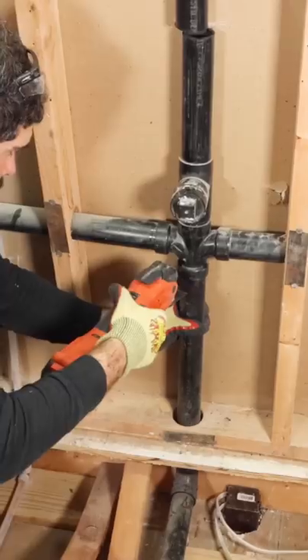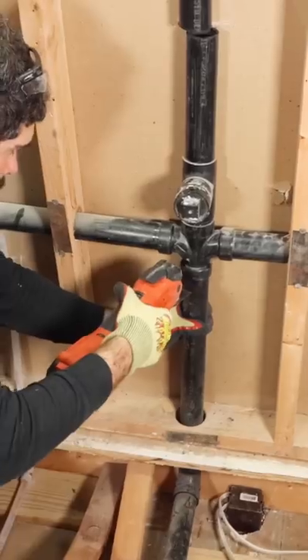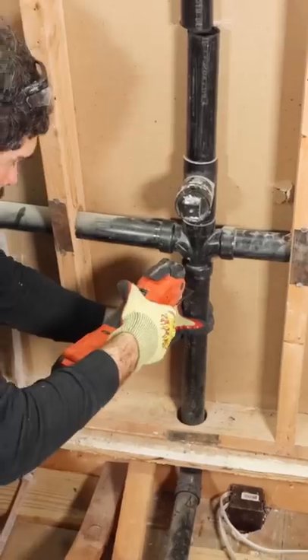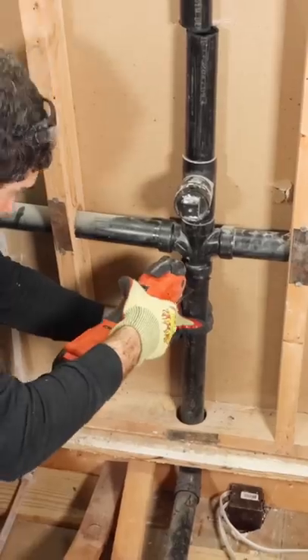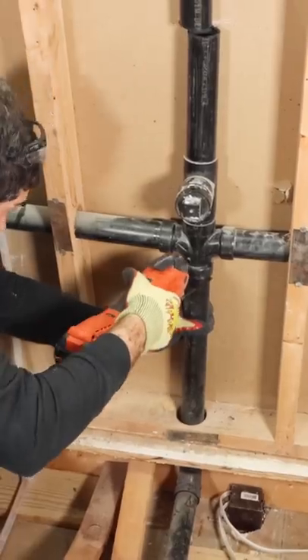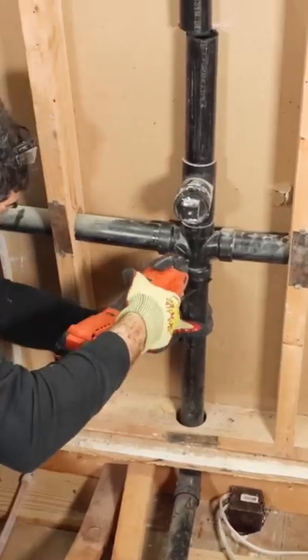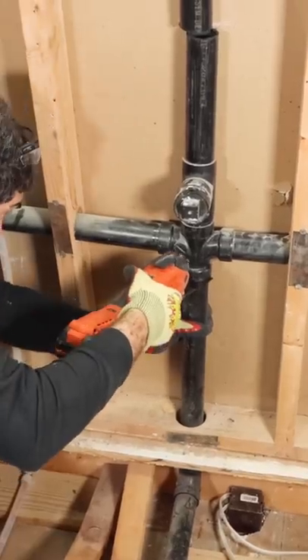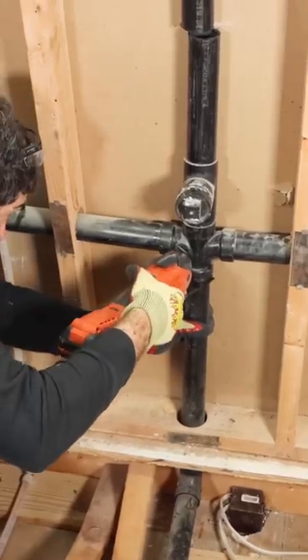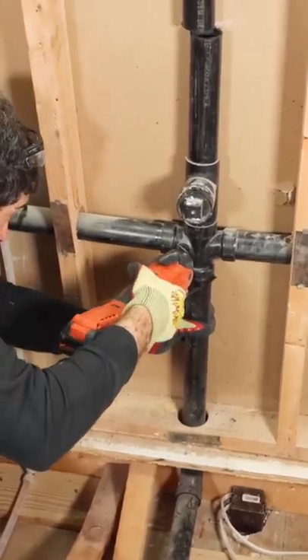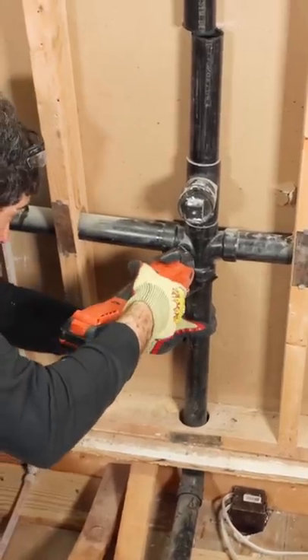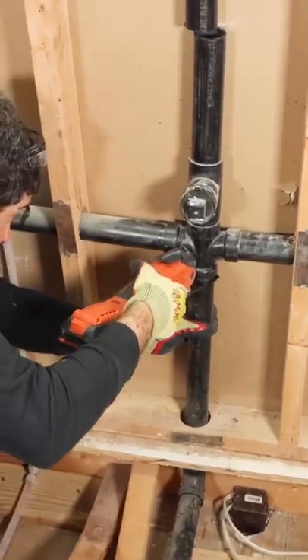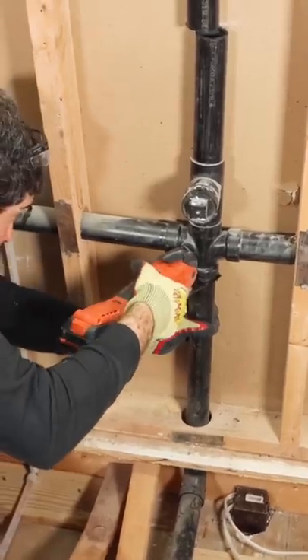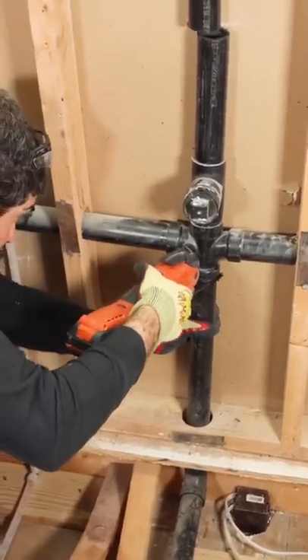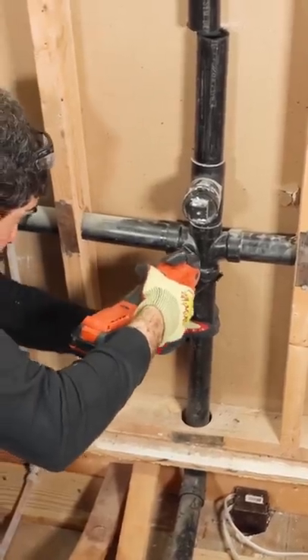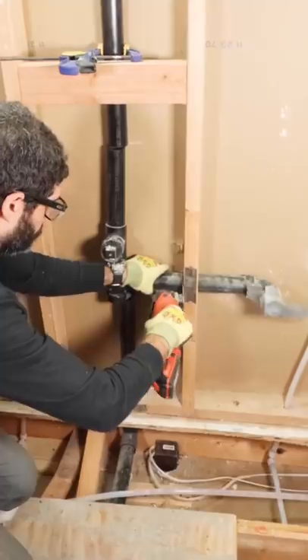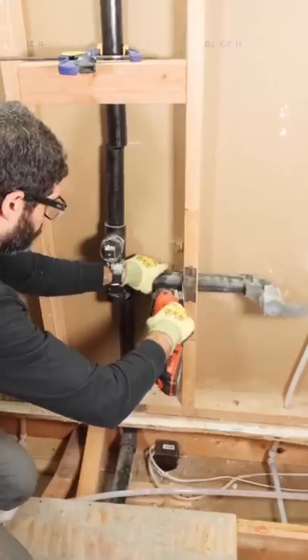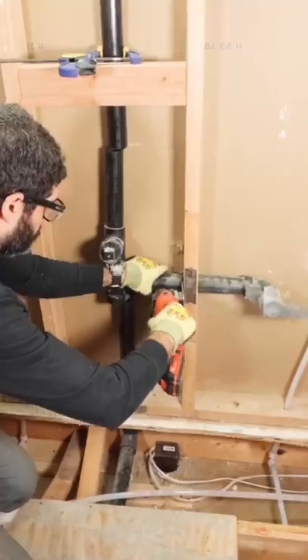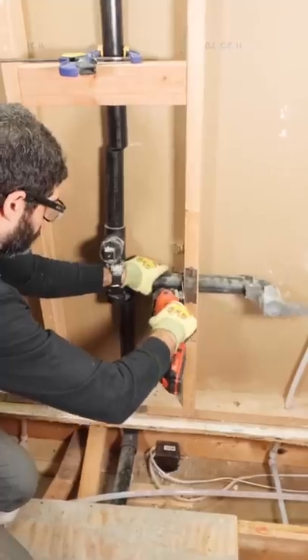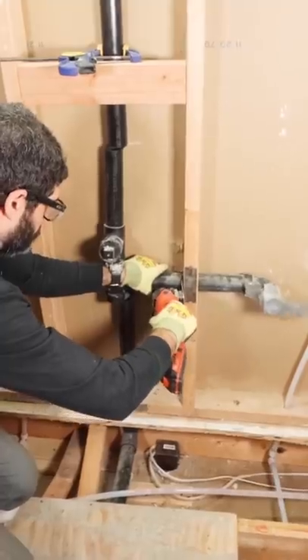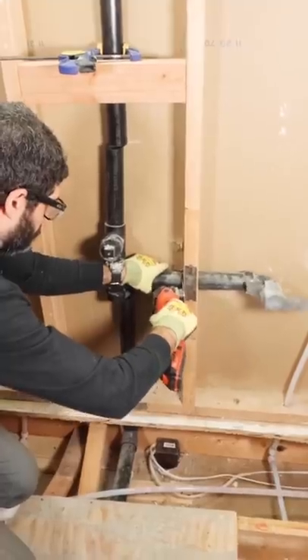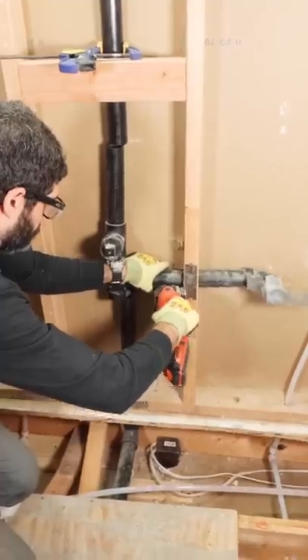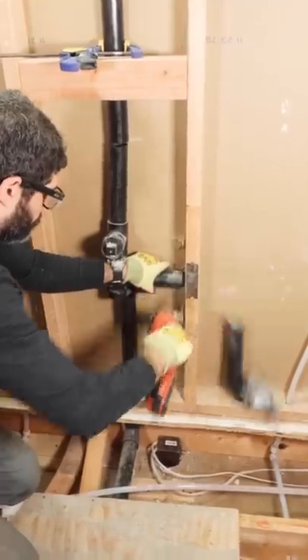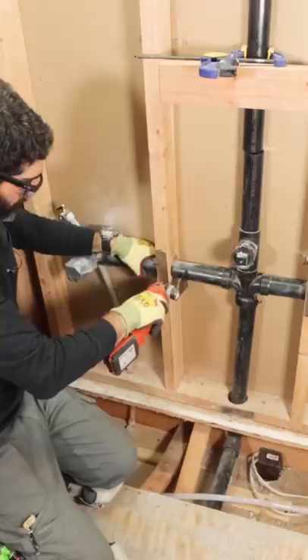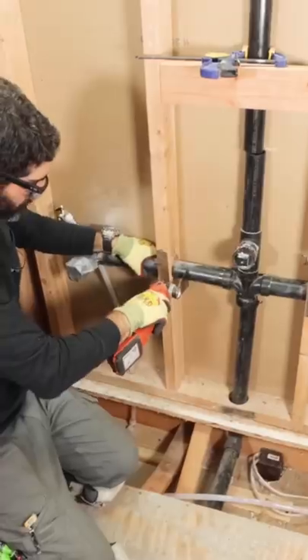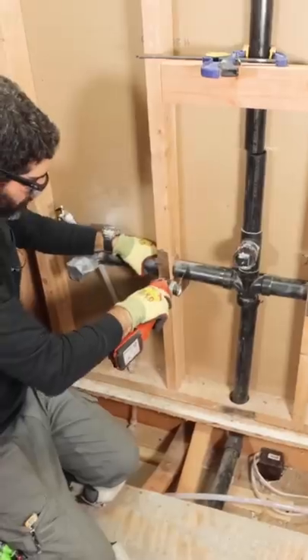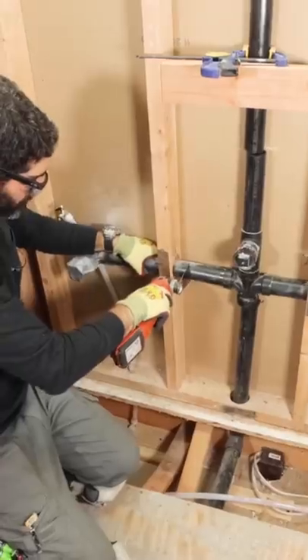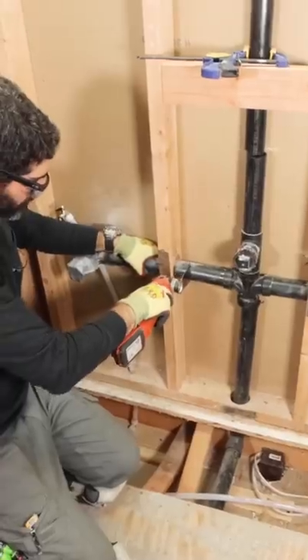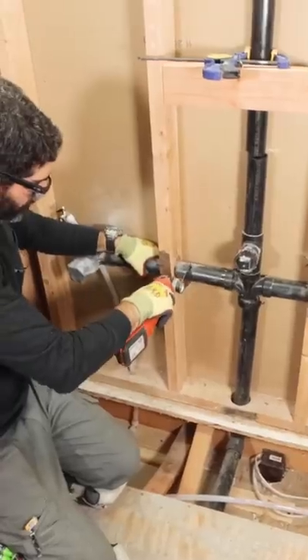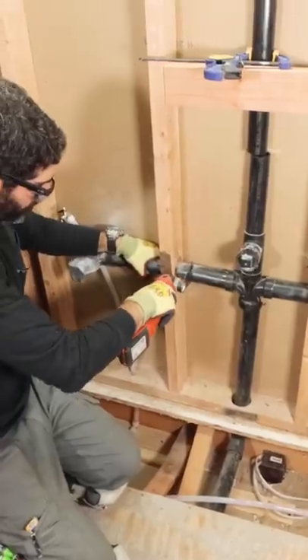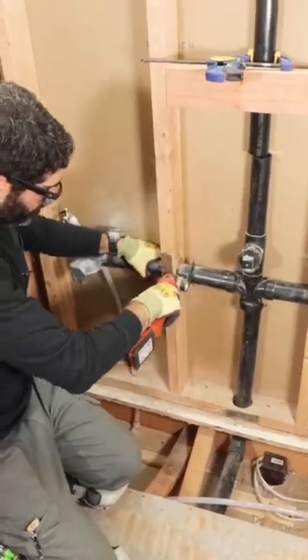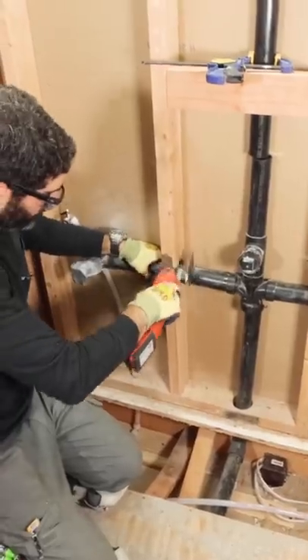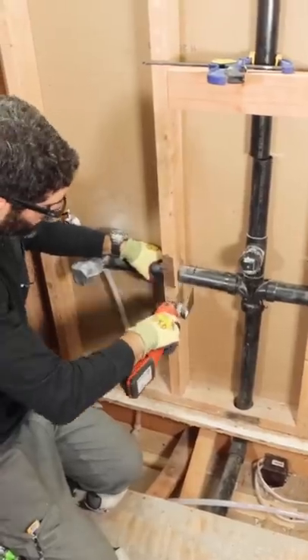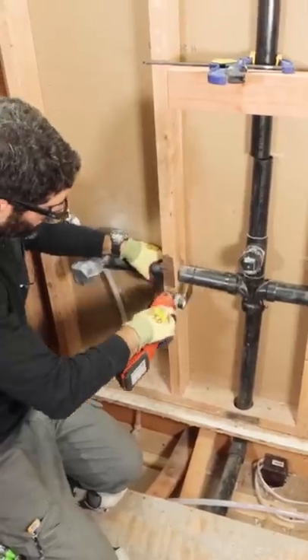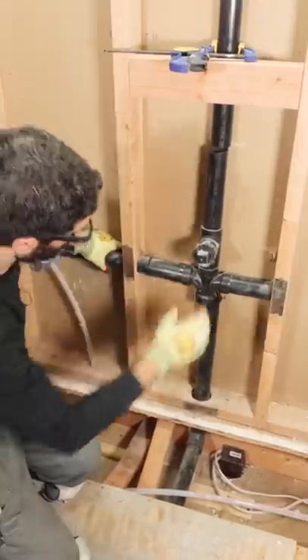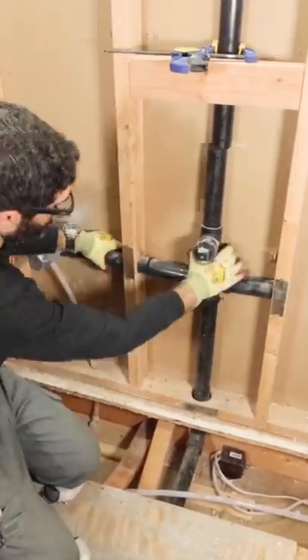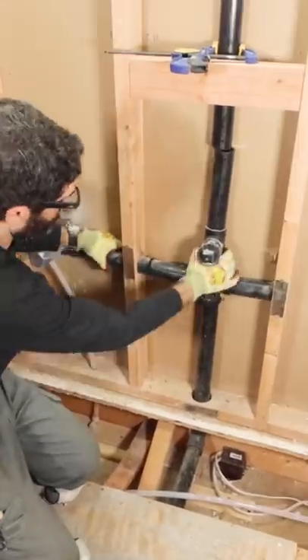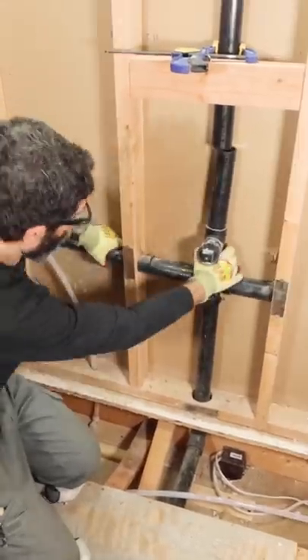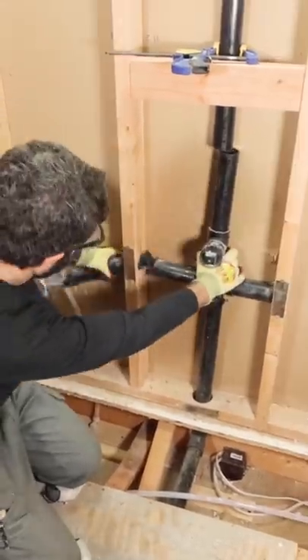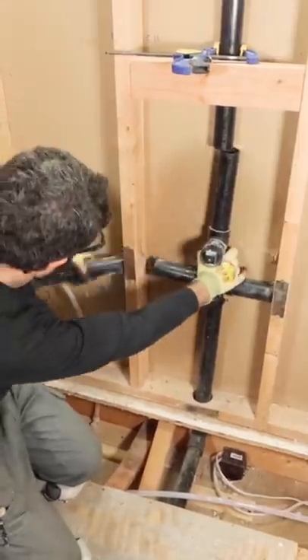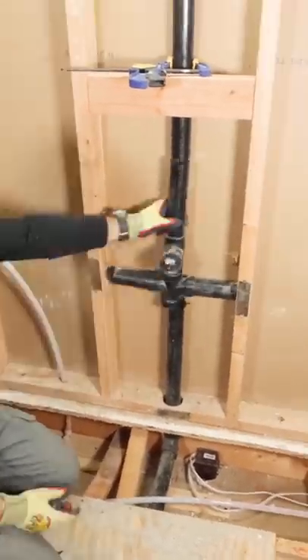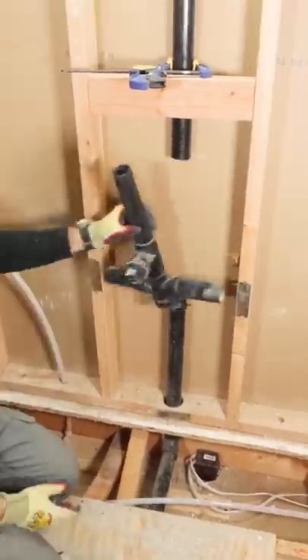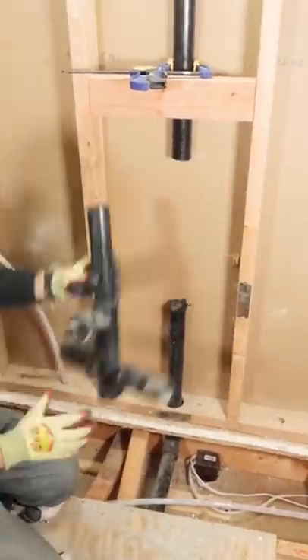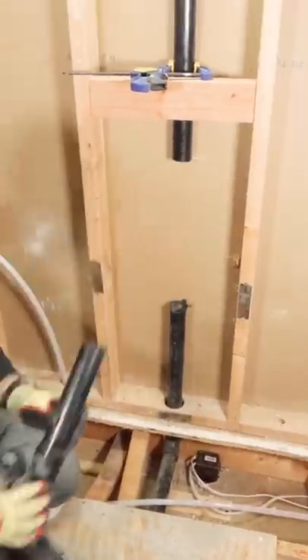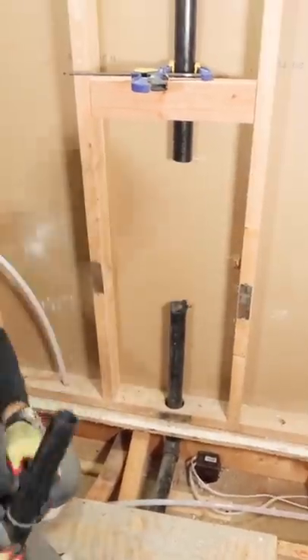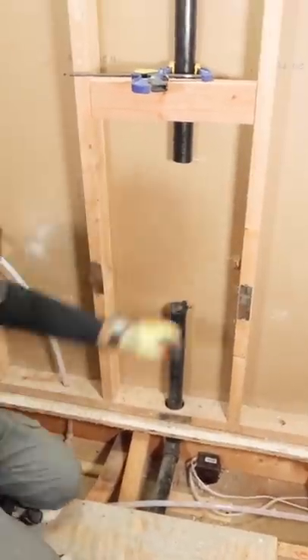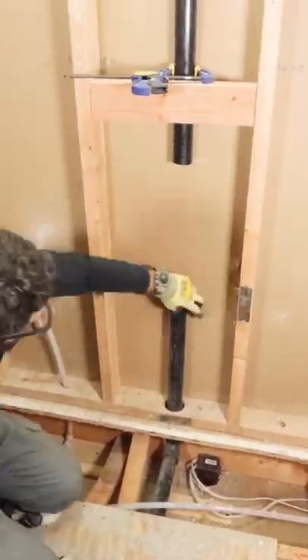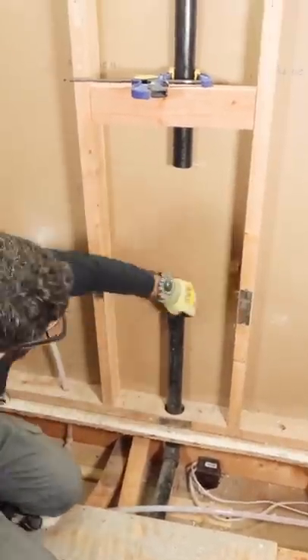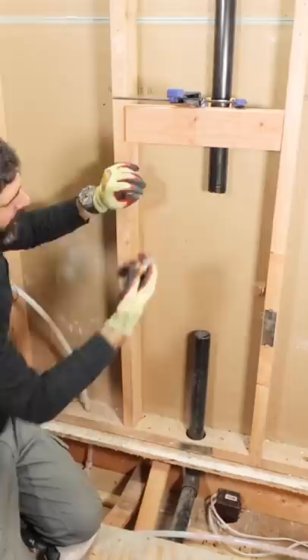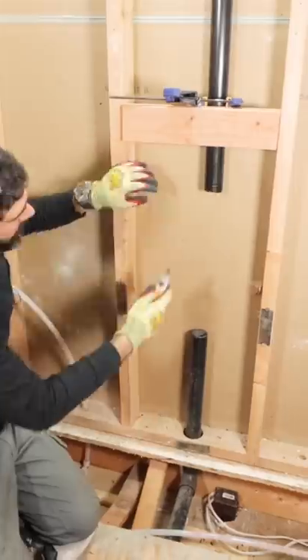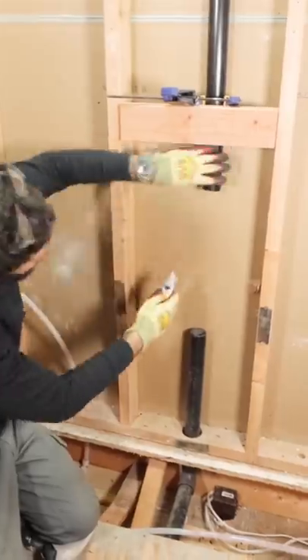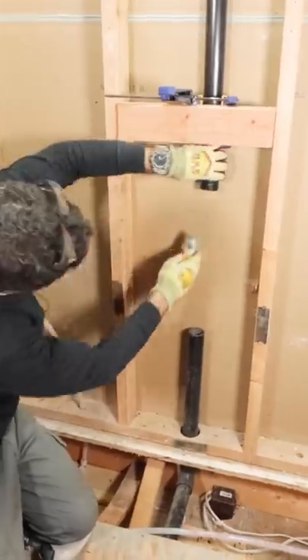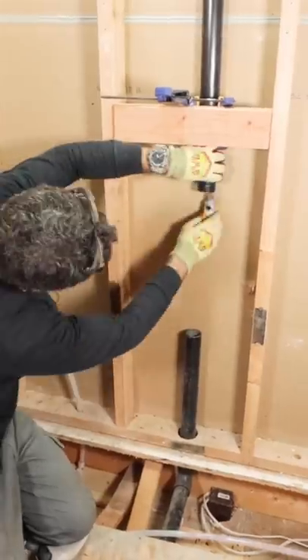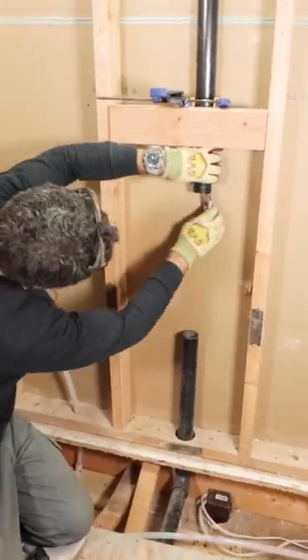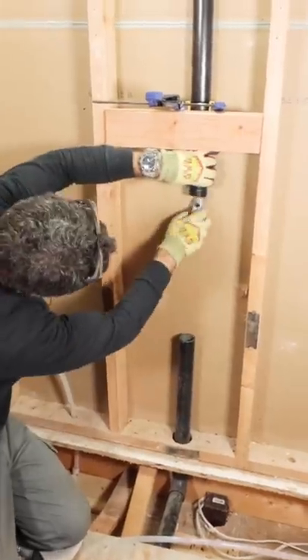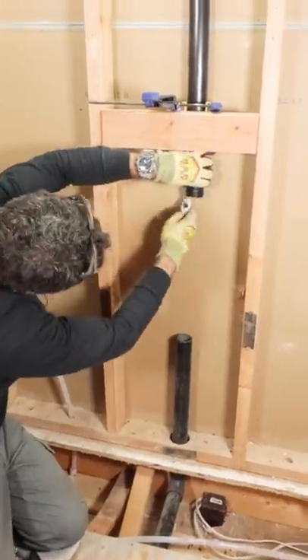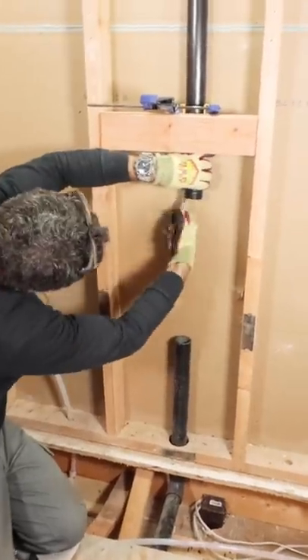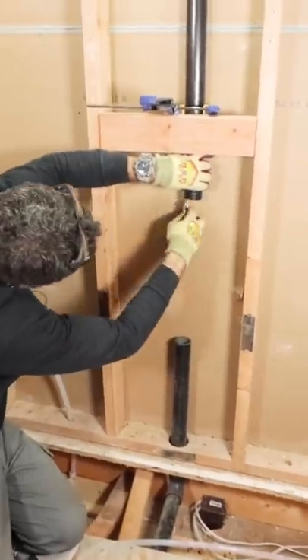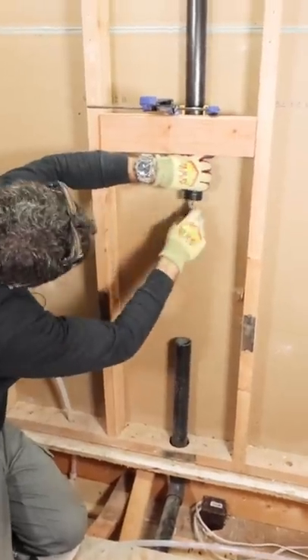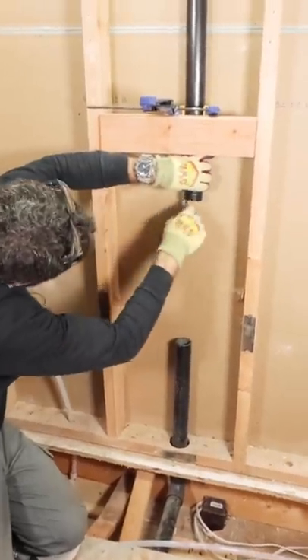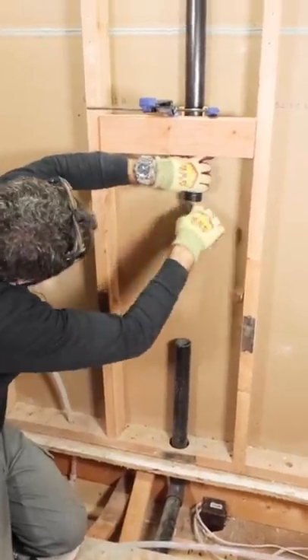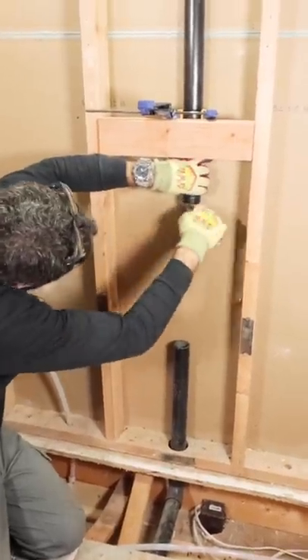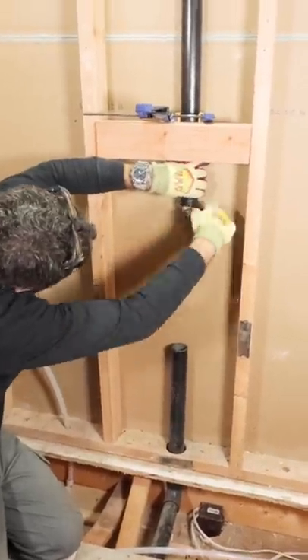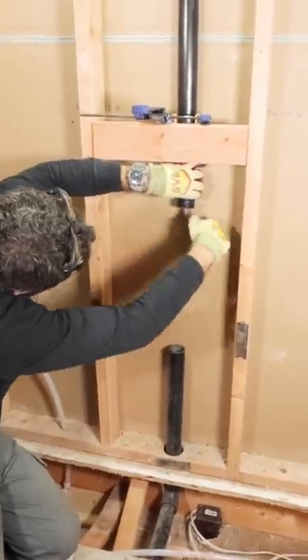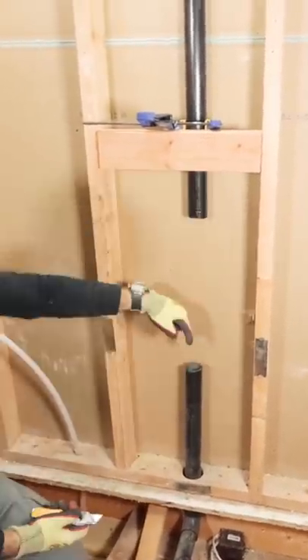I made the cuts on the top, the bottom, and the sides. And as you can see, the vent didn't fall through the roof because of the clamp. Pretty cool, right?